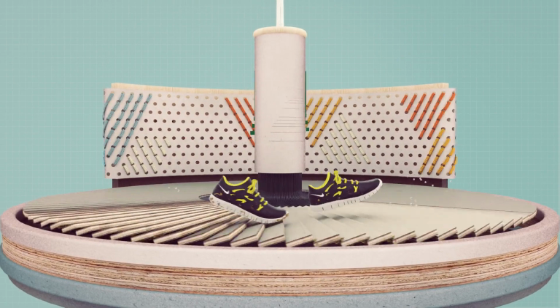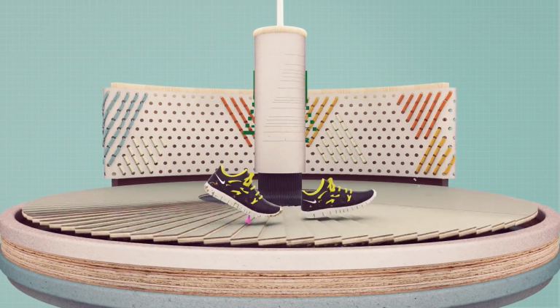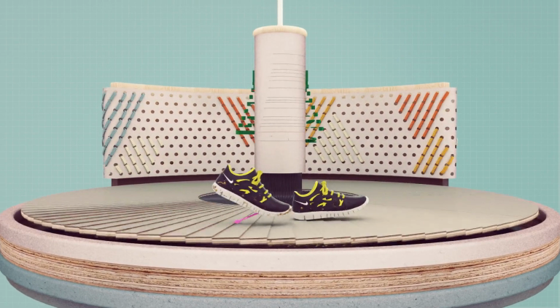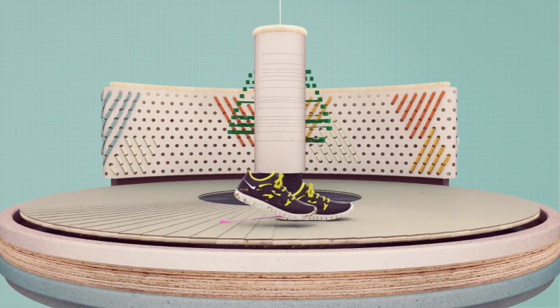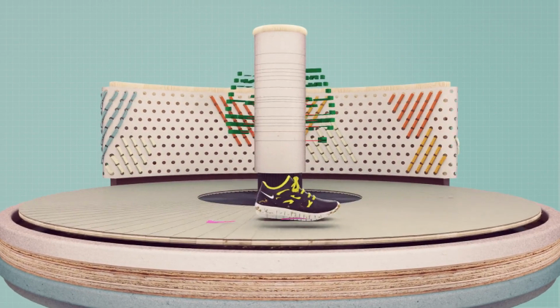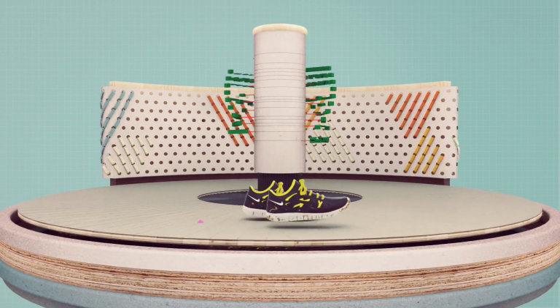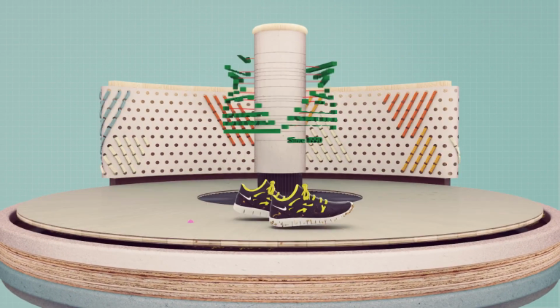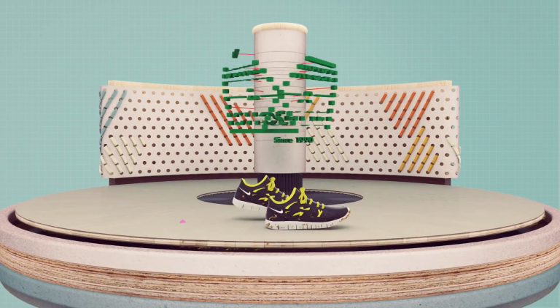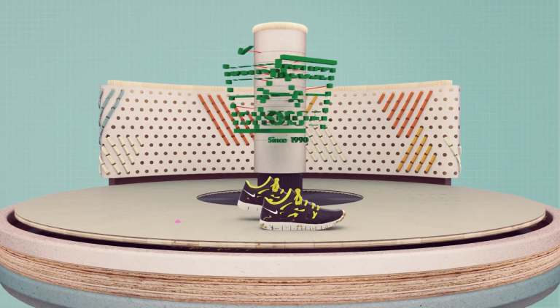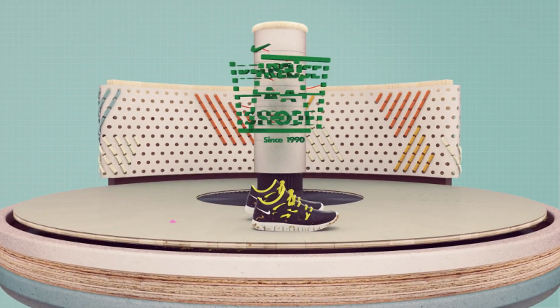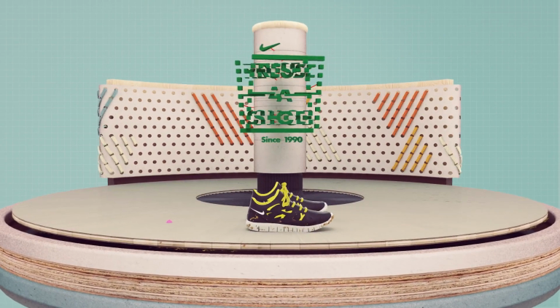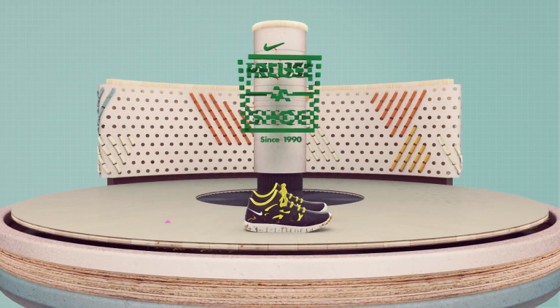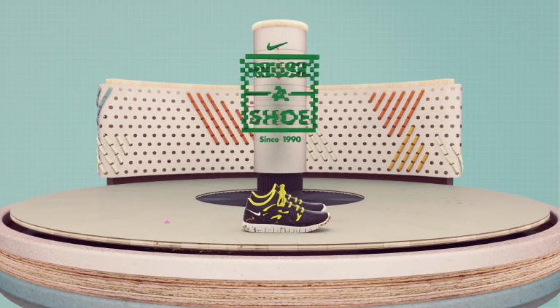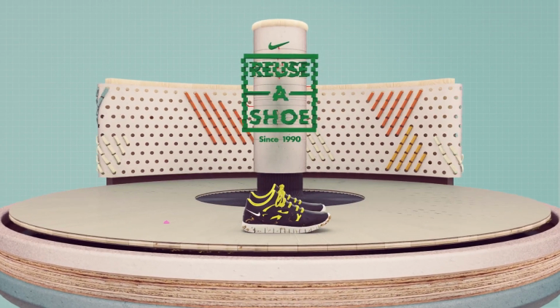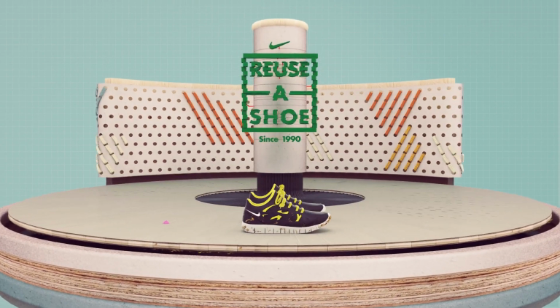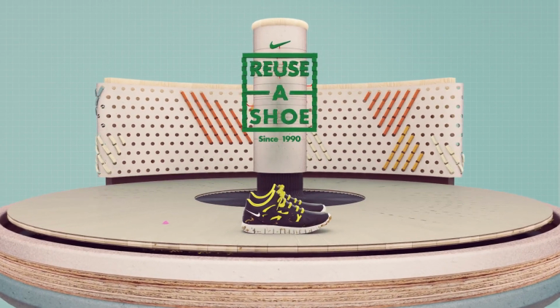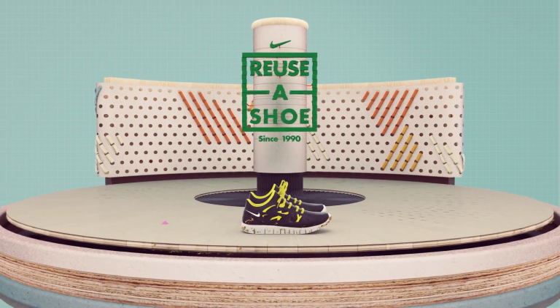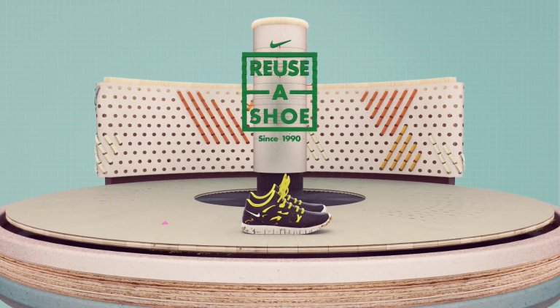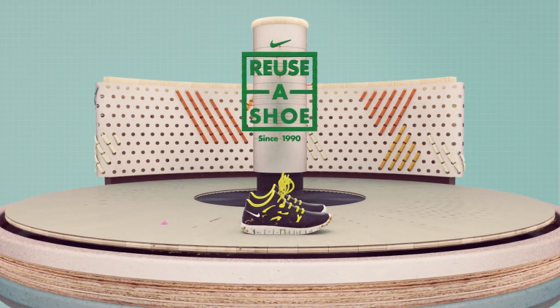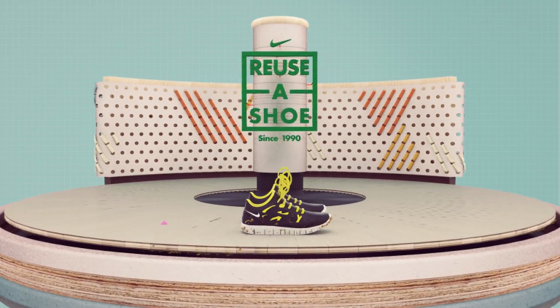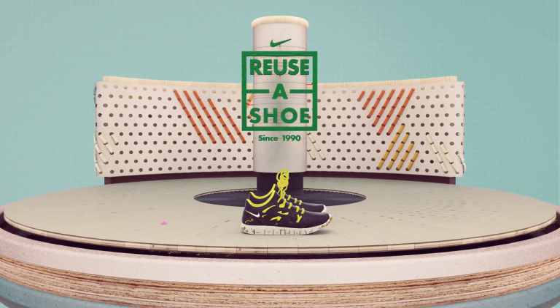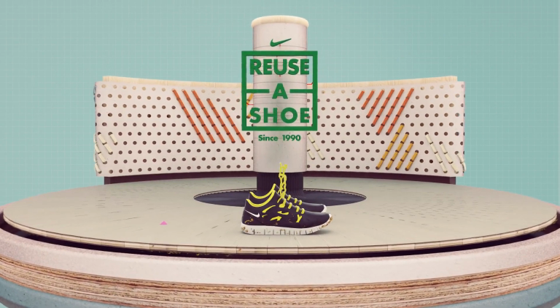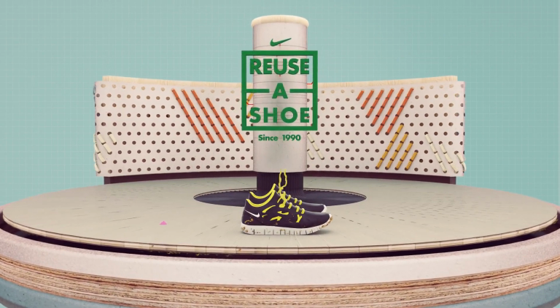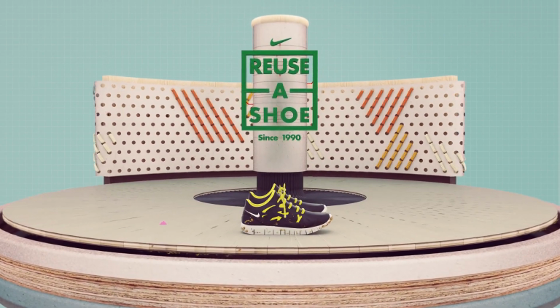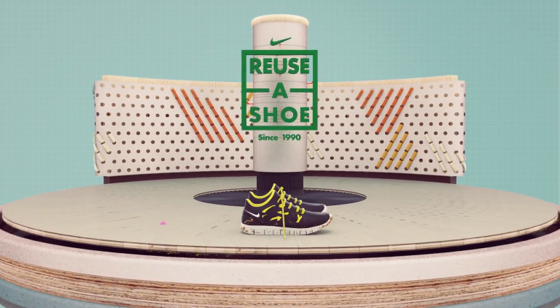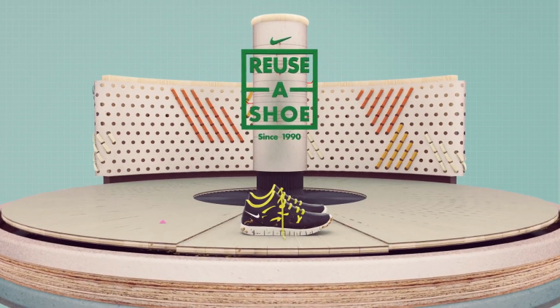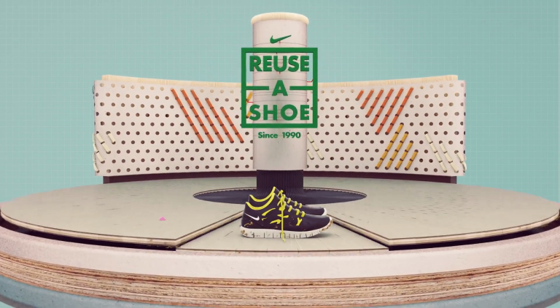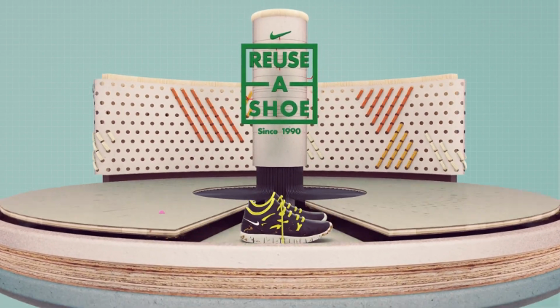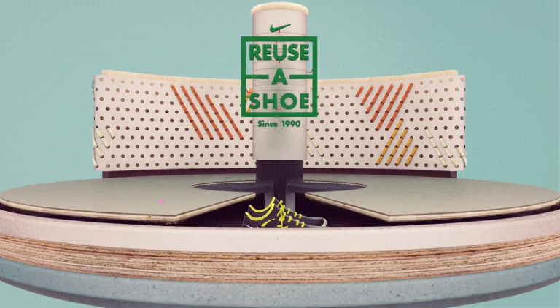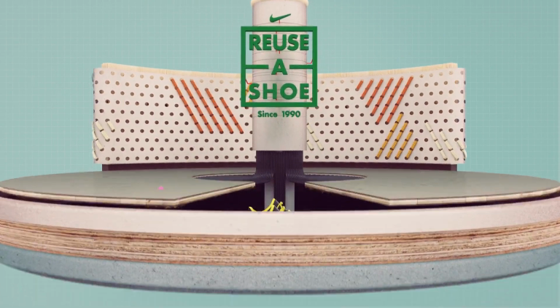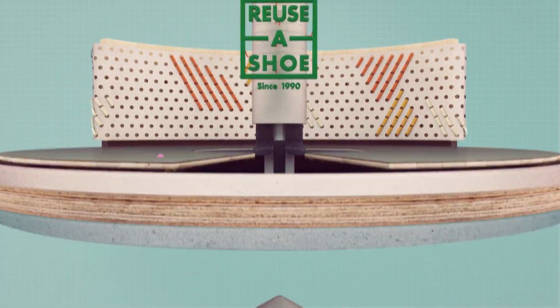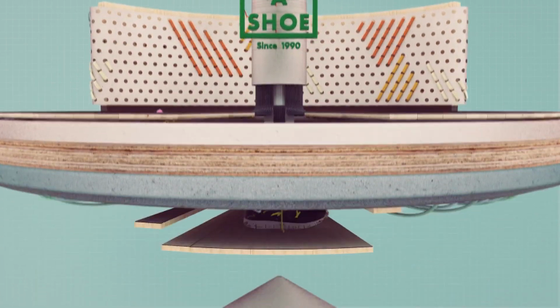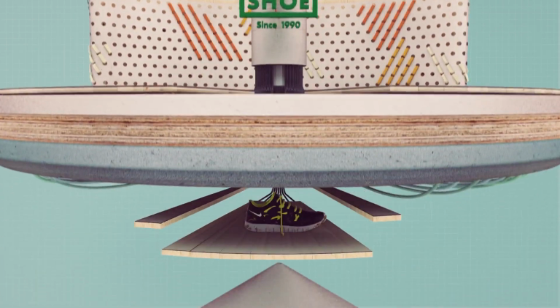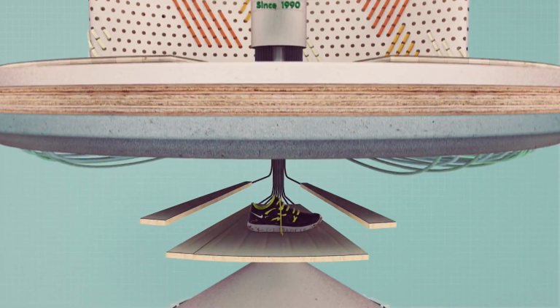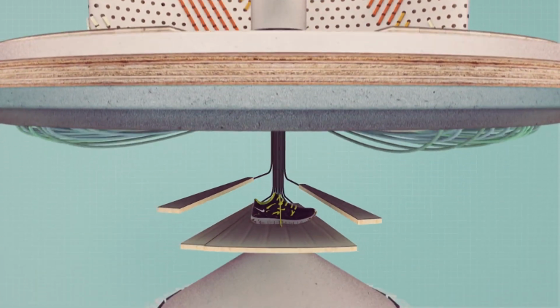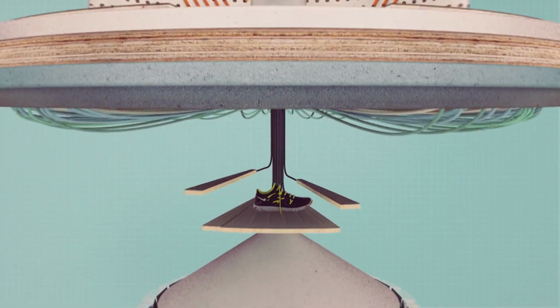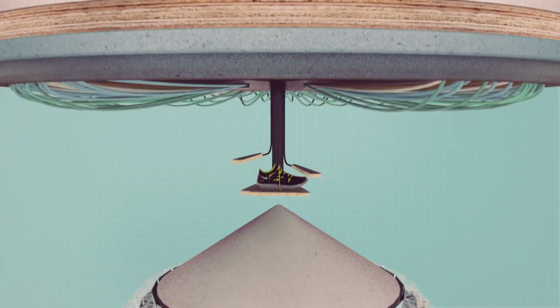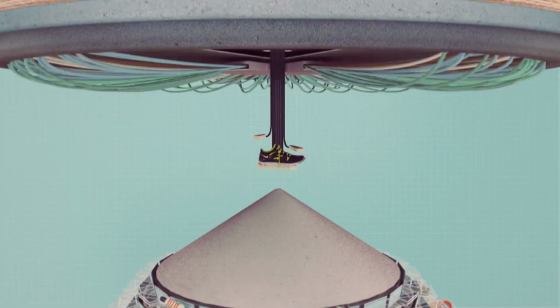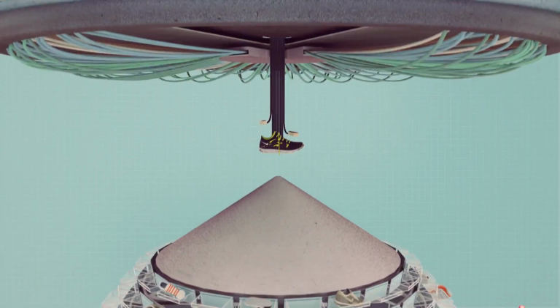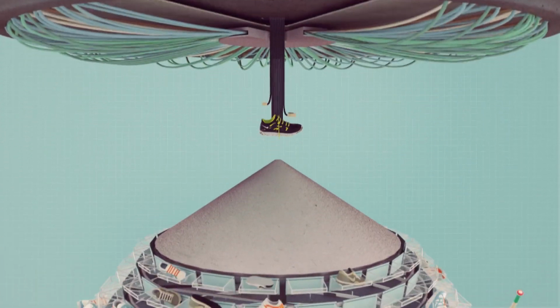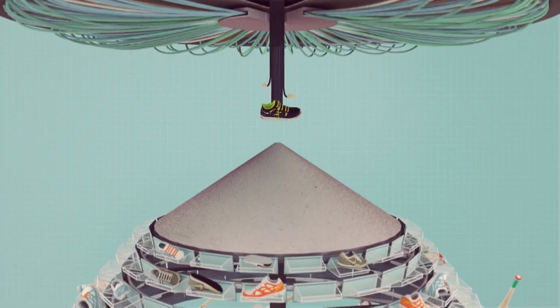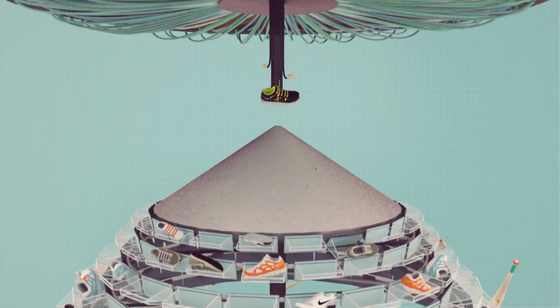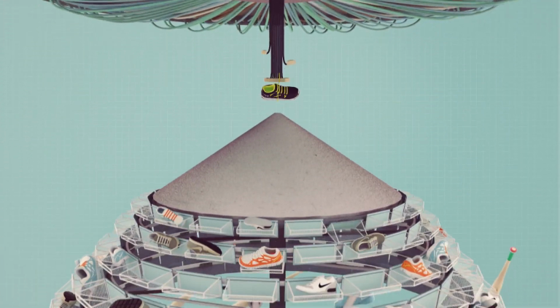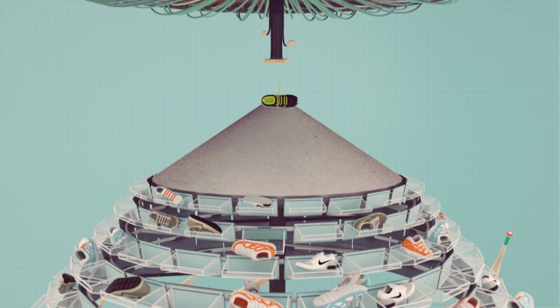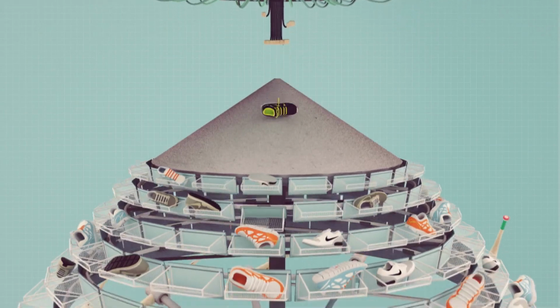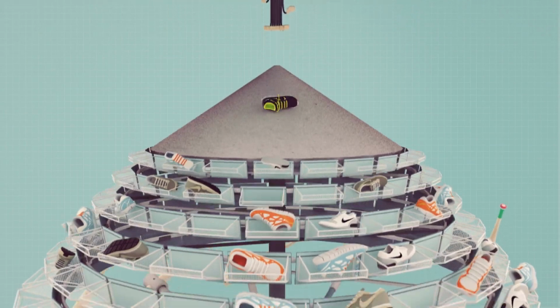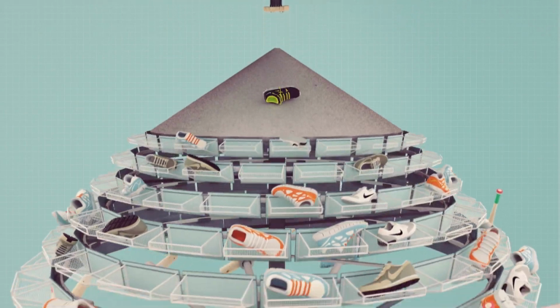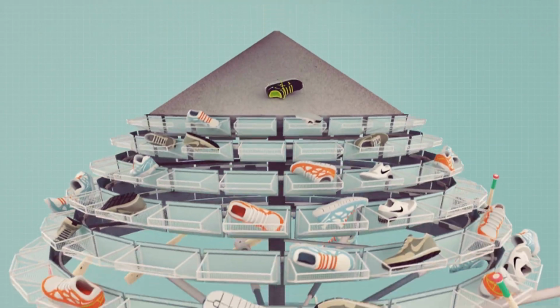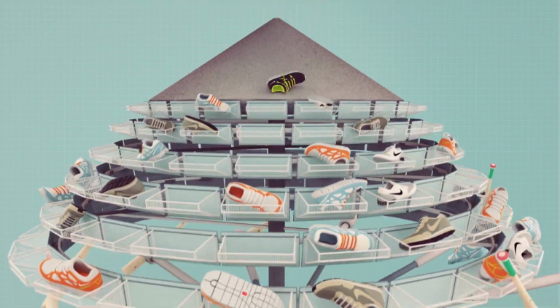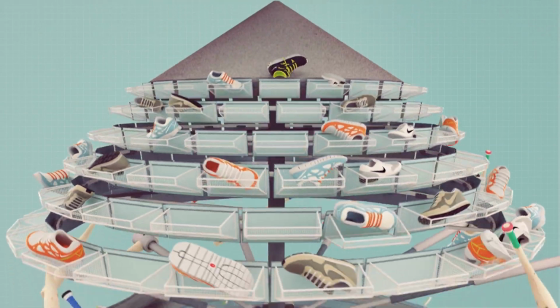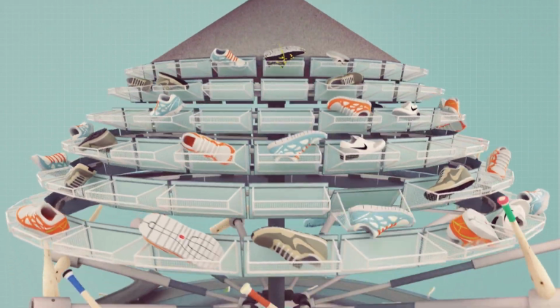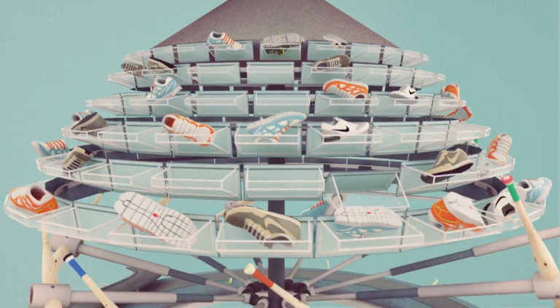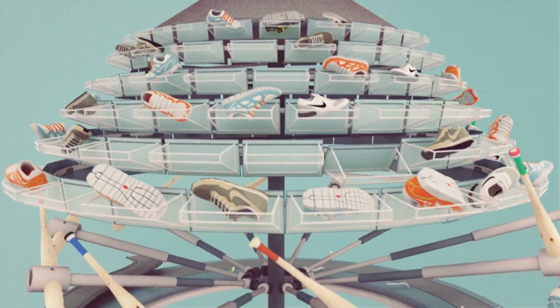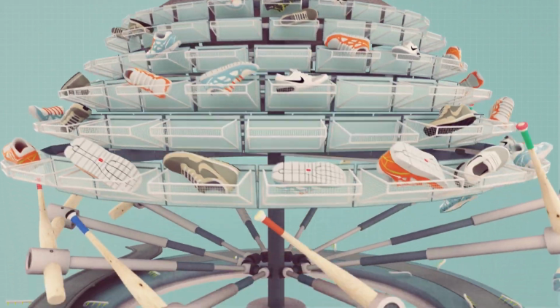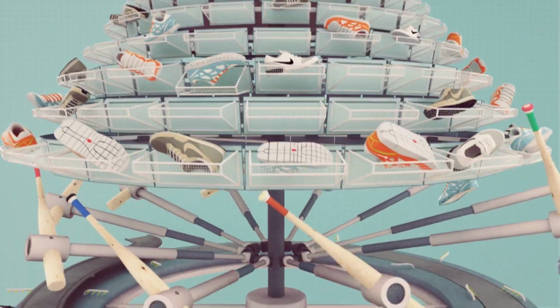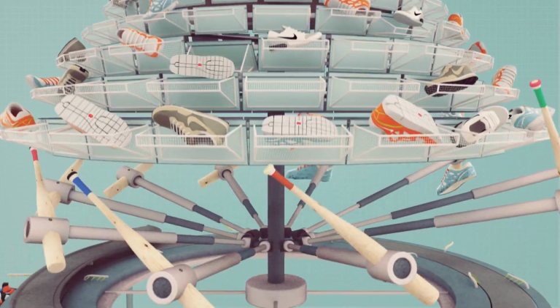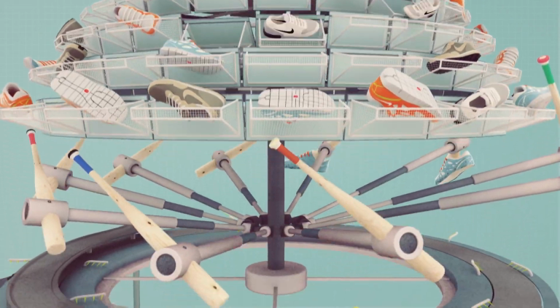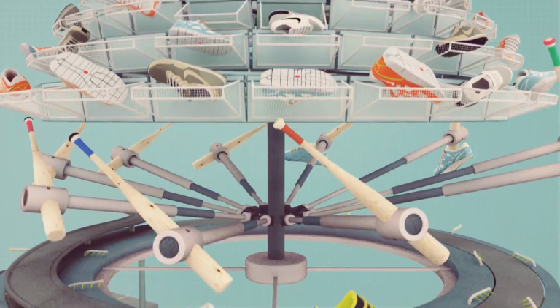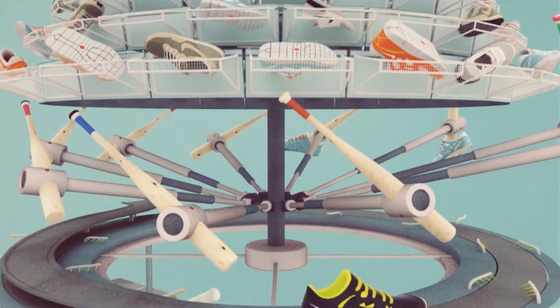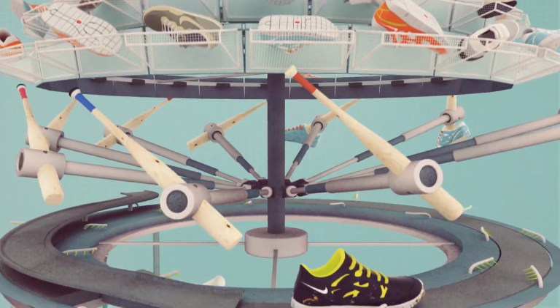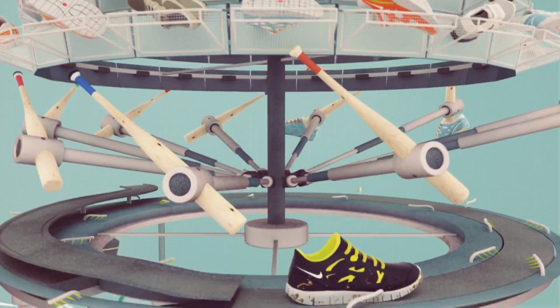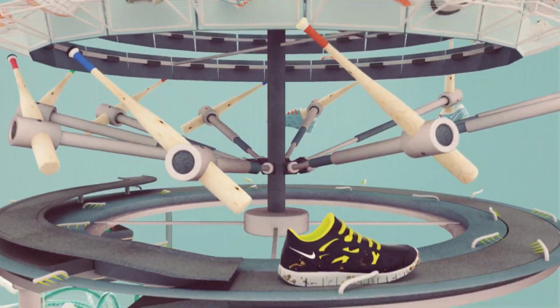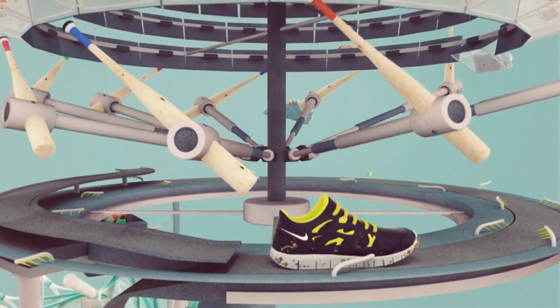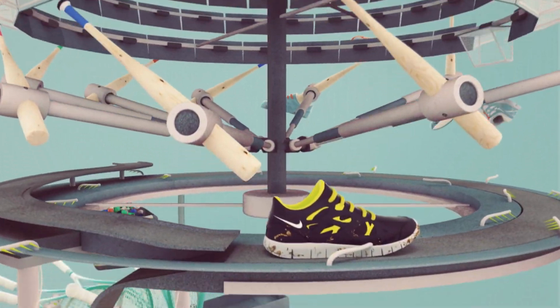But every shoe also has a lifespan. And when it's over, what do you do? Do you simply lose it? No, you reuse it.